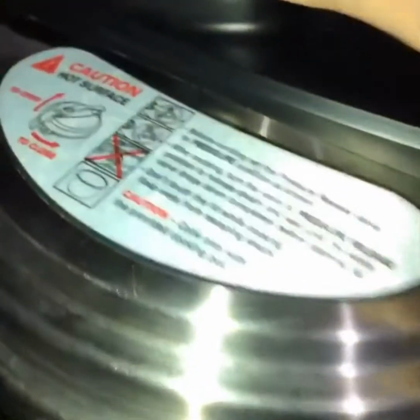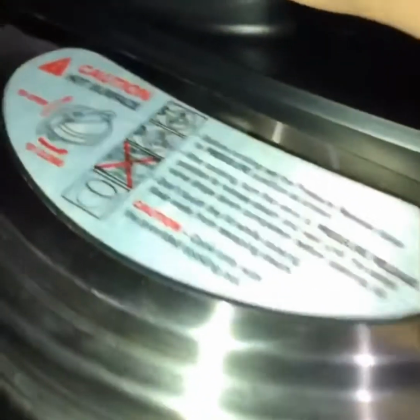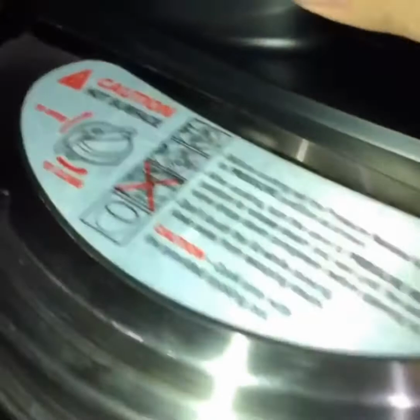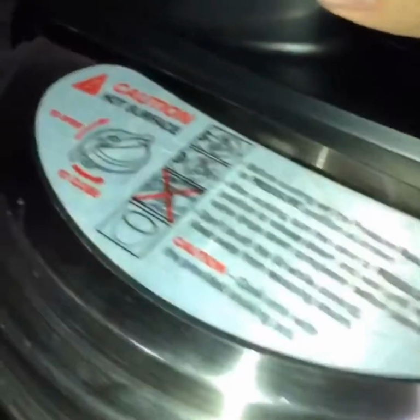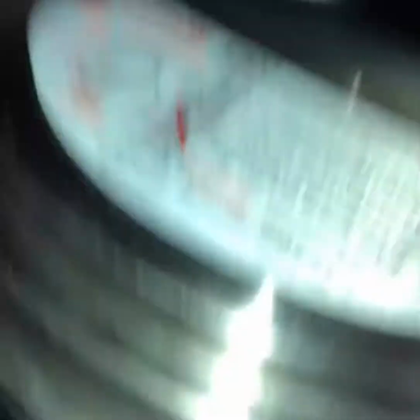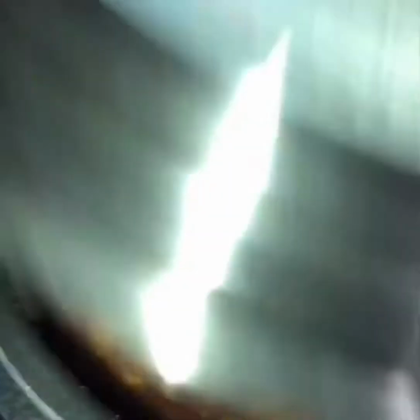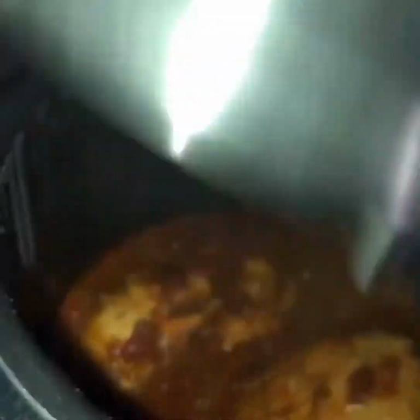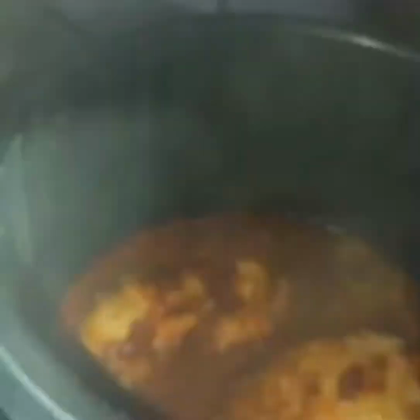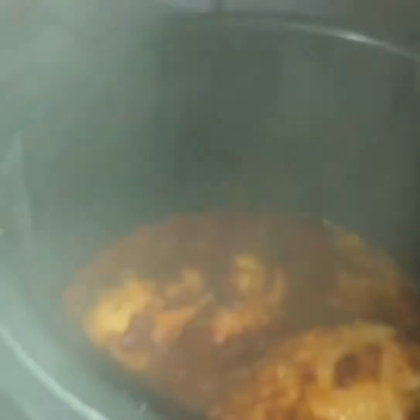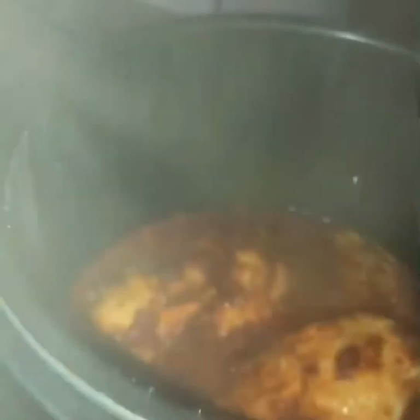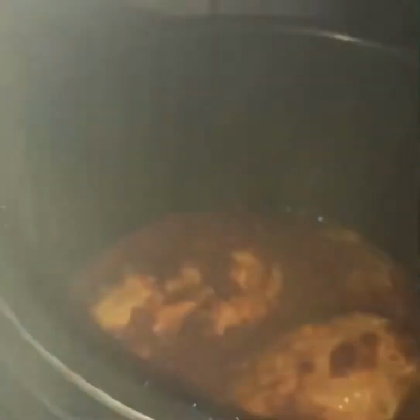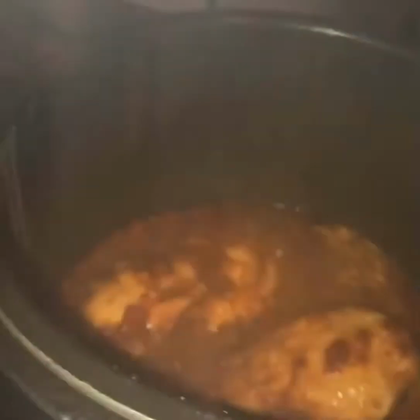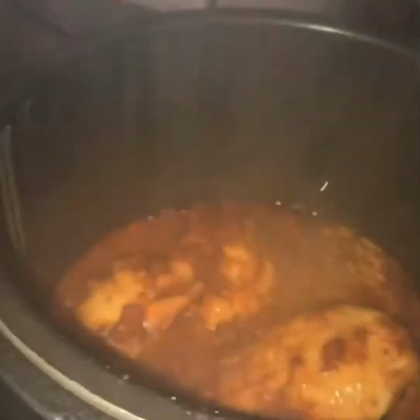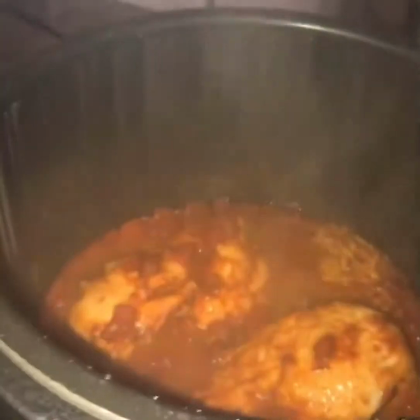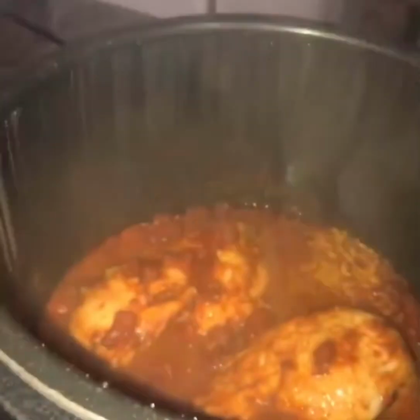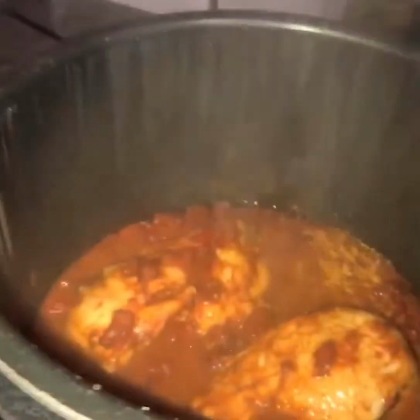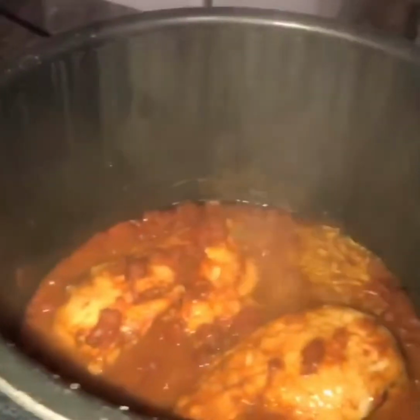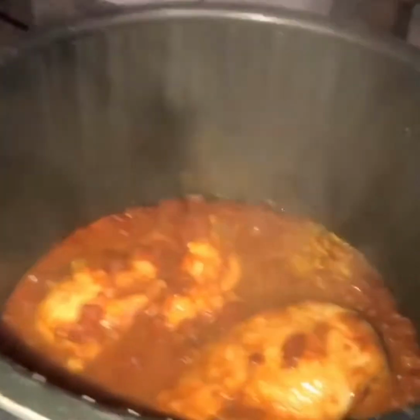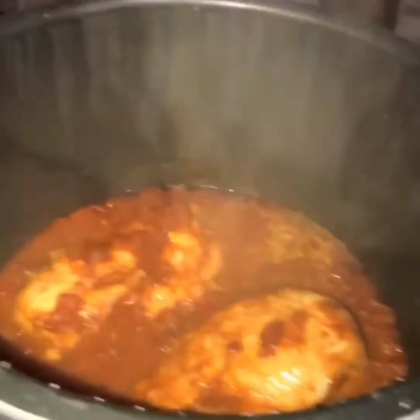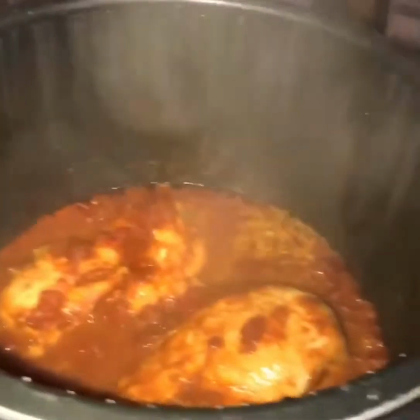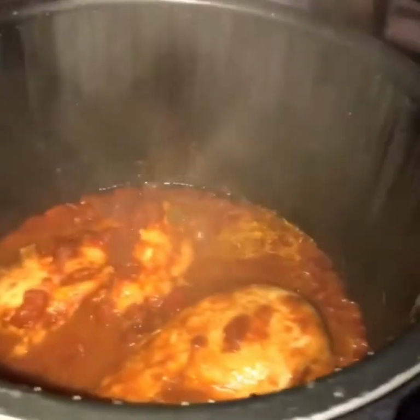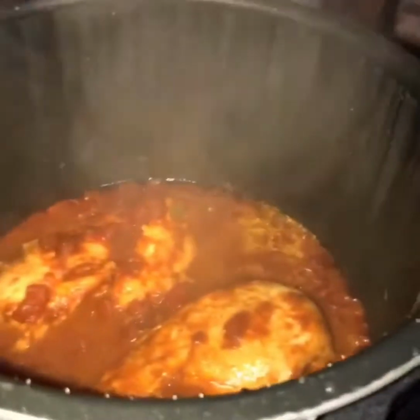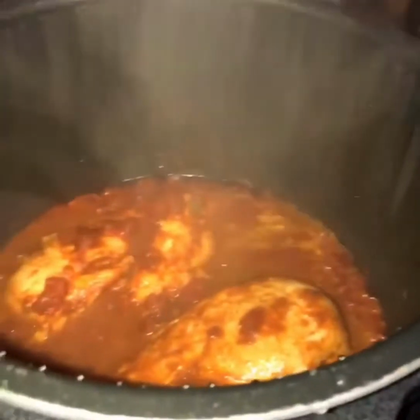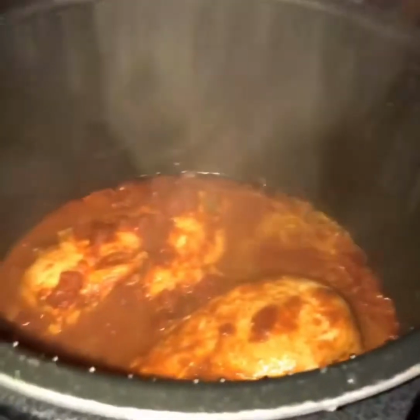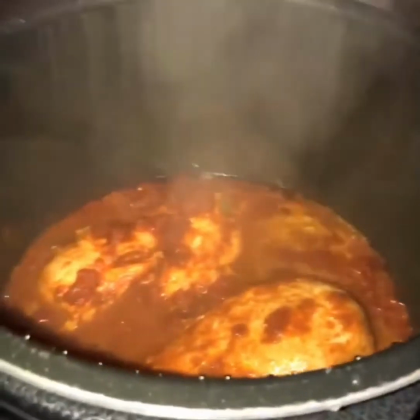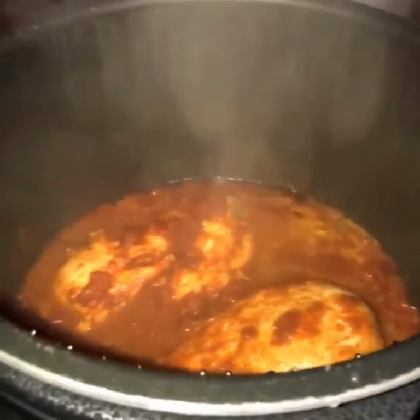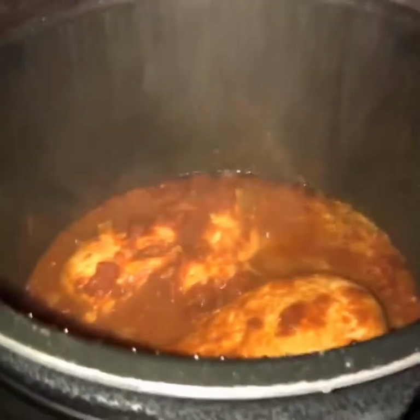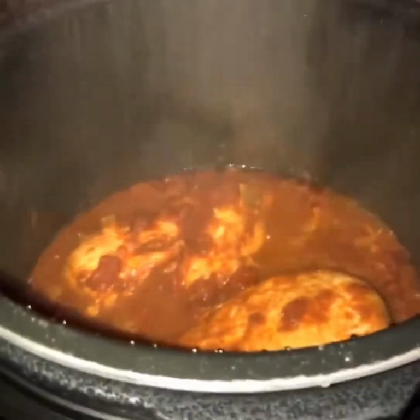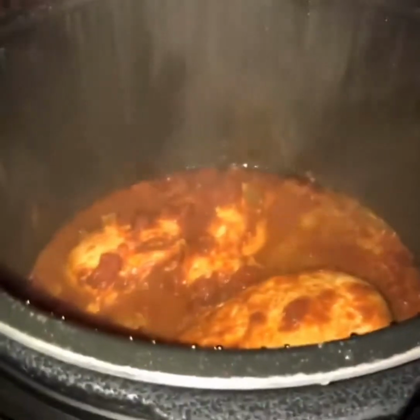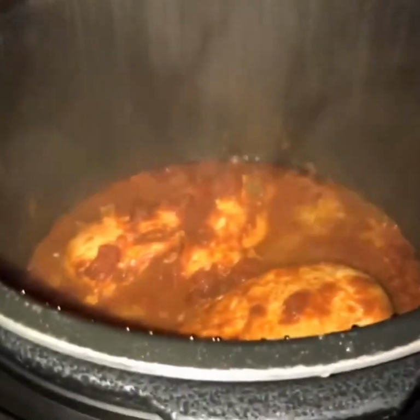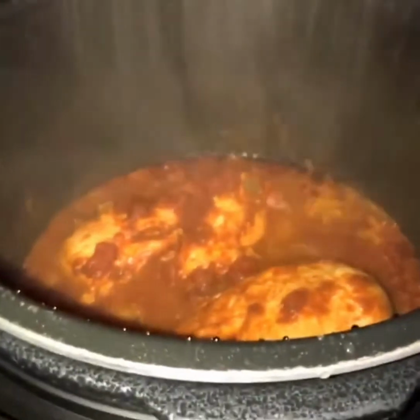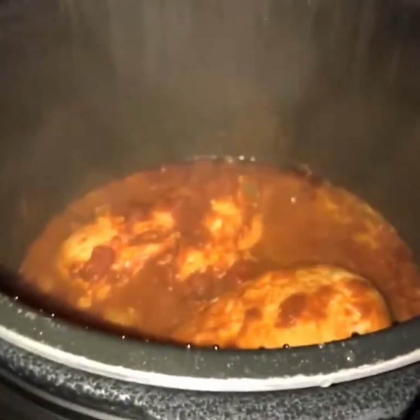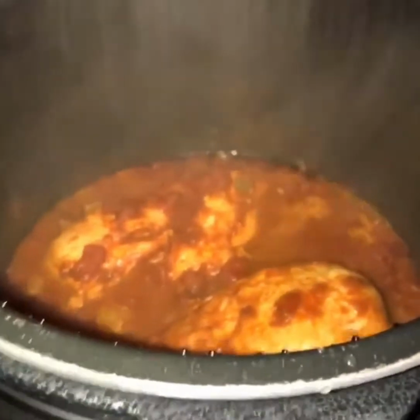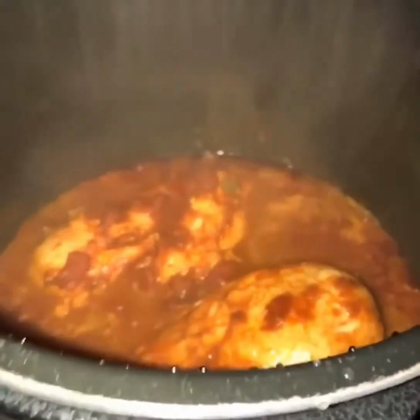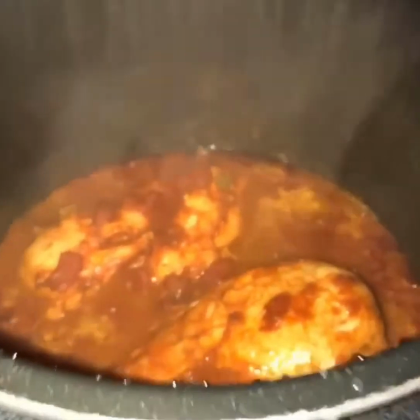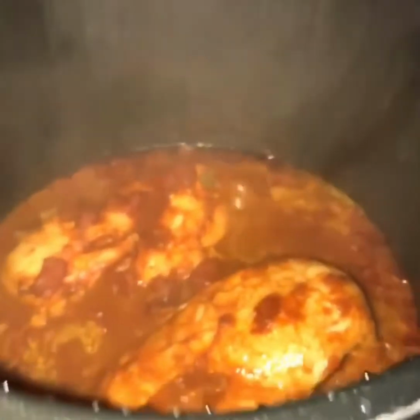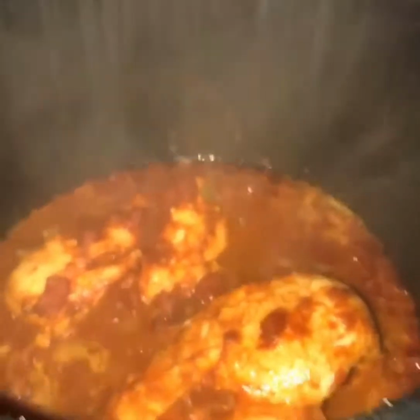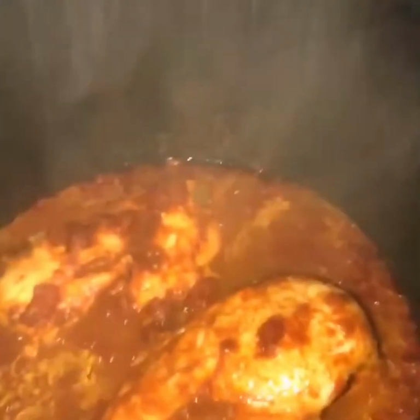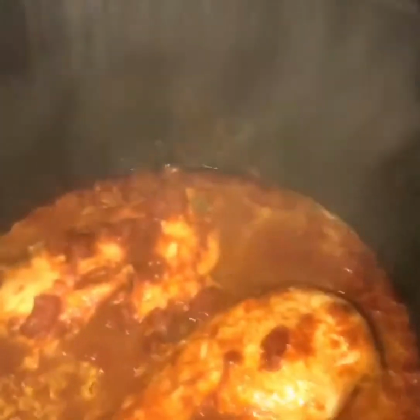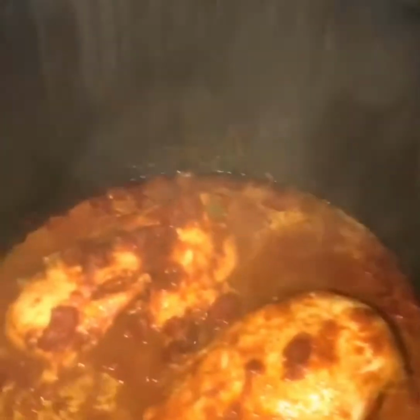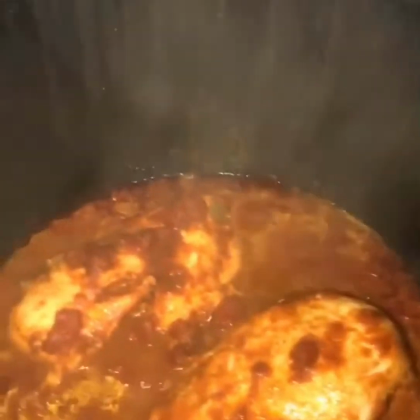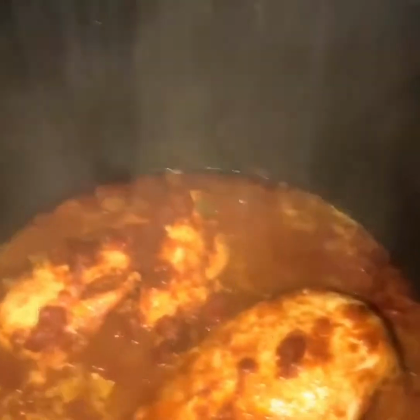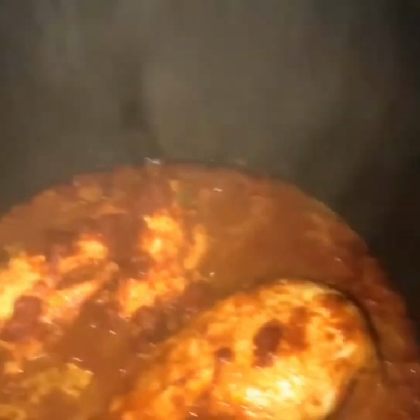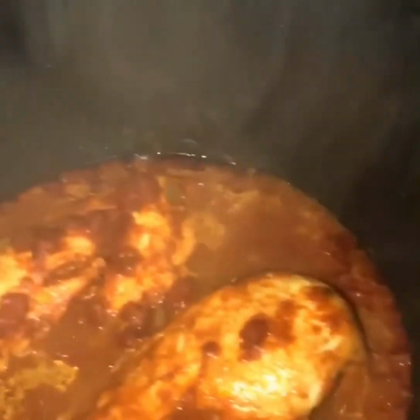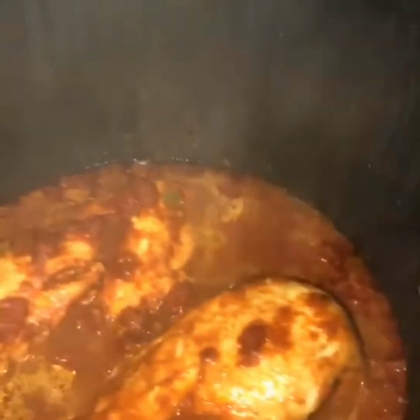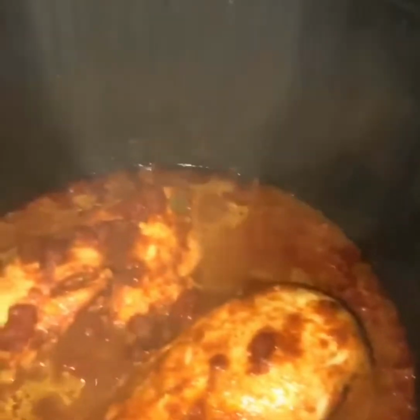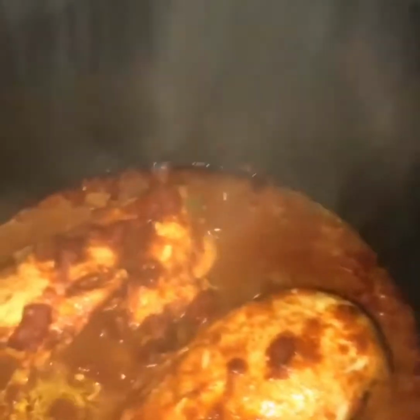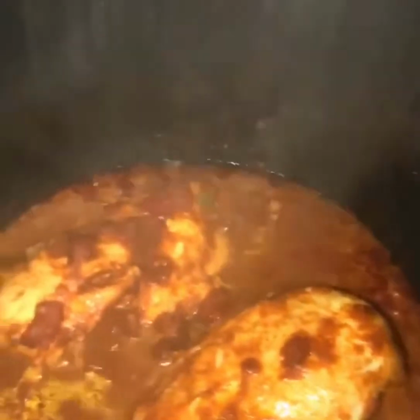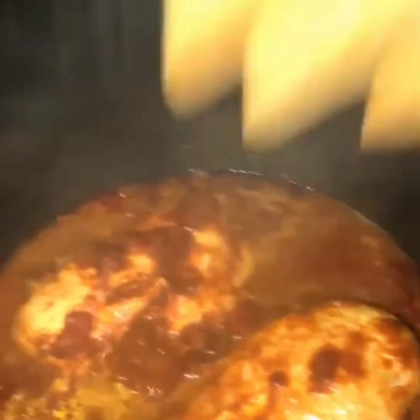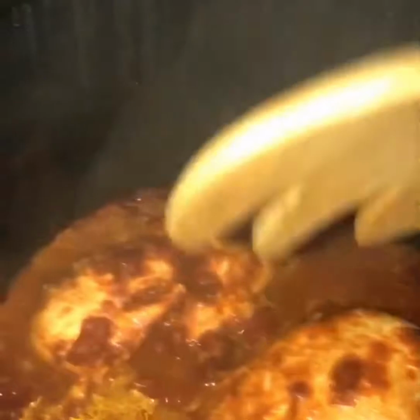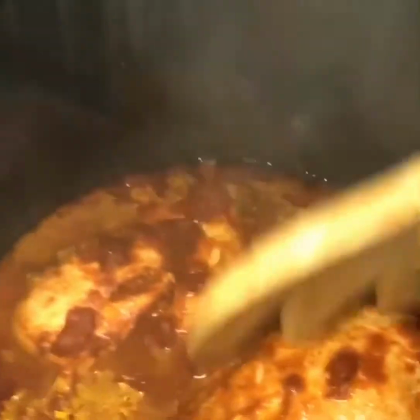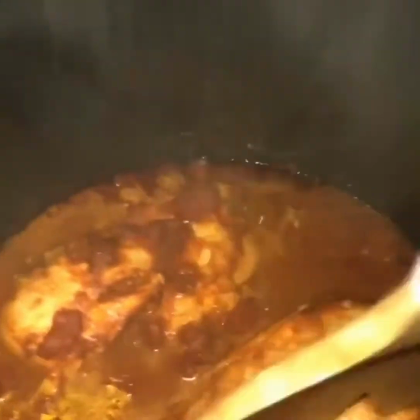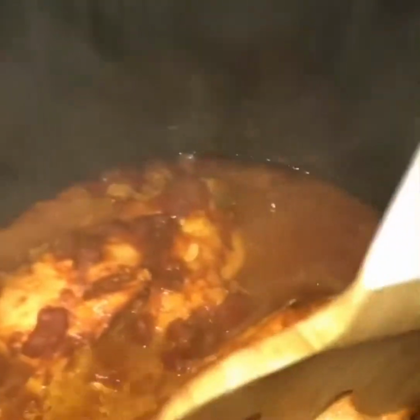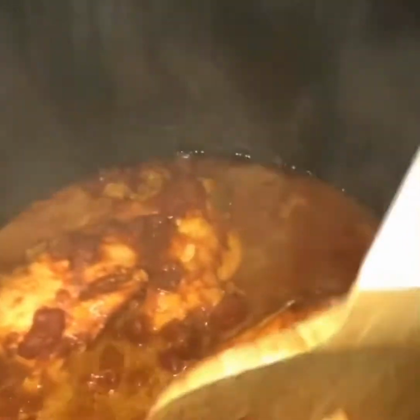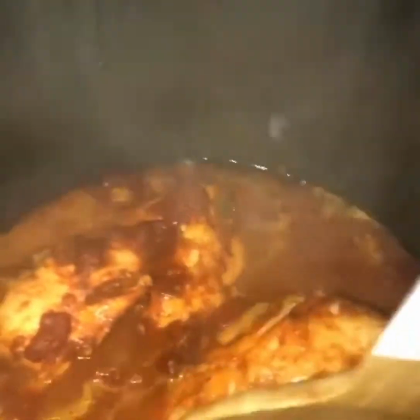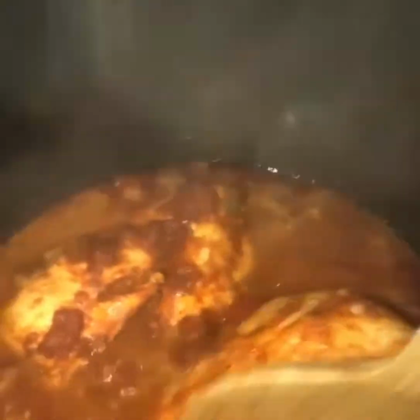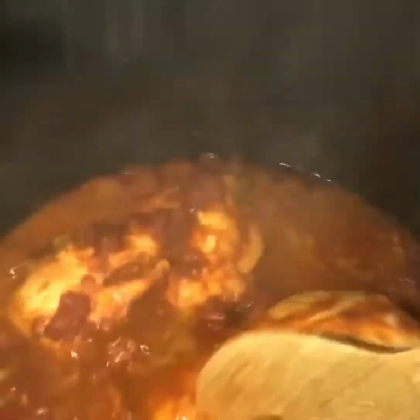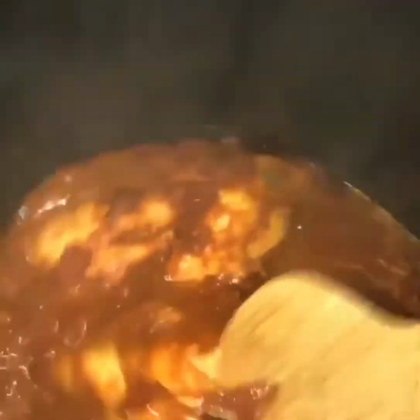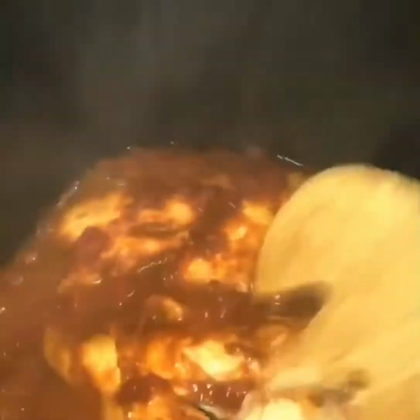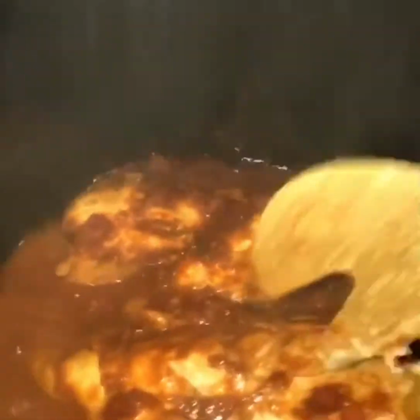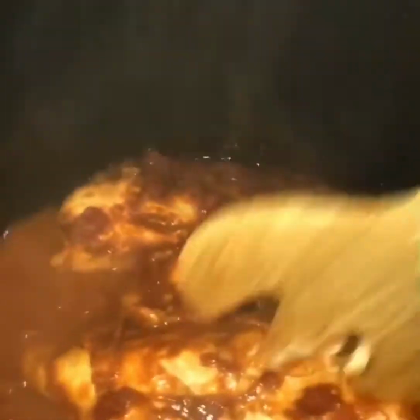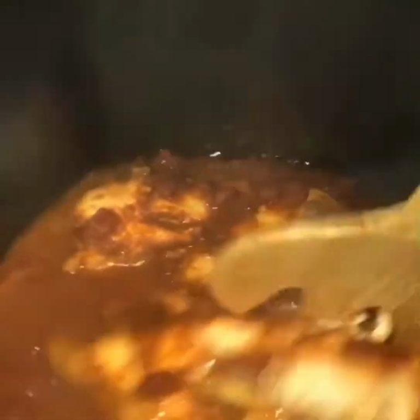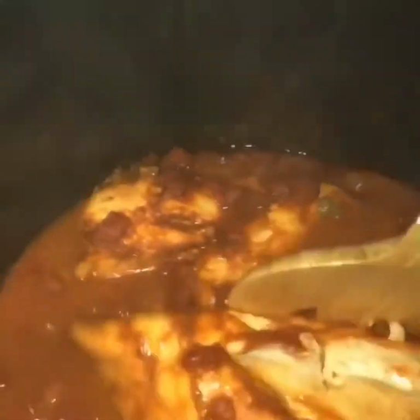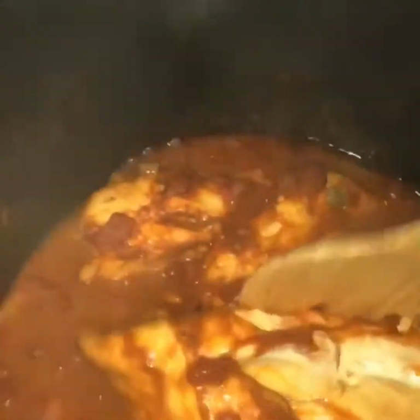Time to open the pressure cooker and start shredding the chicken, just like that.